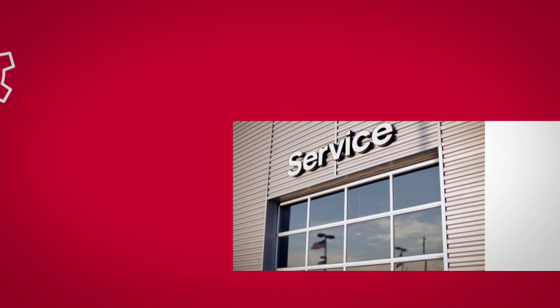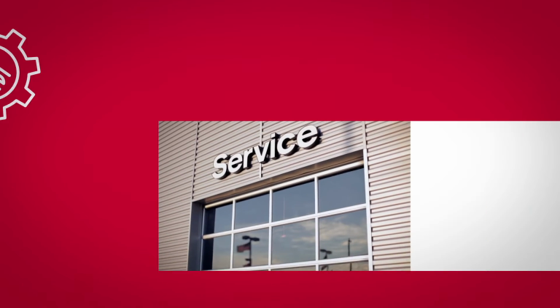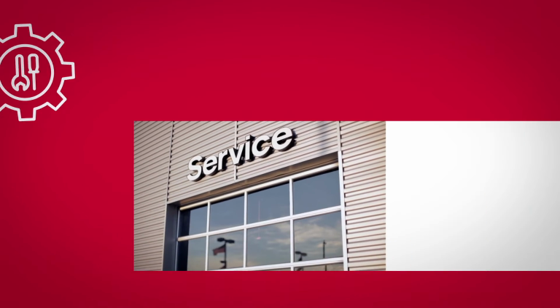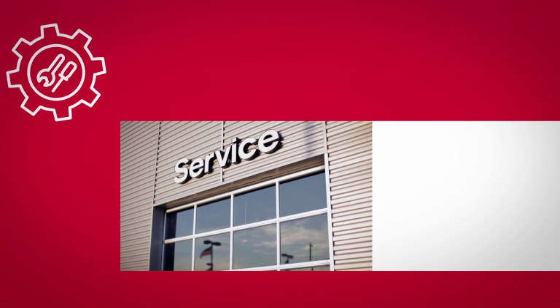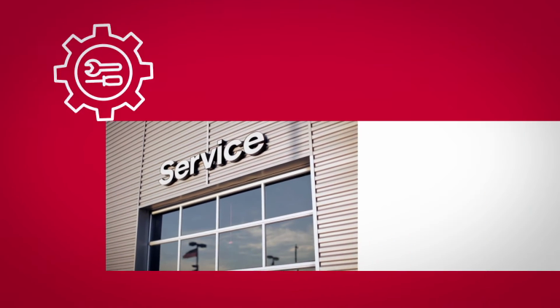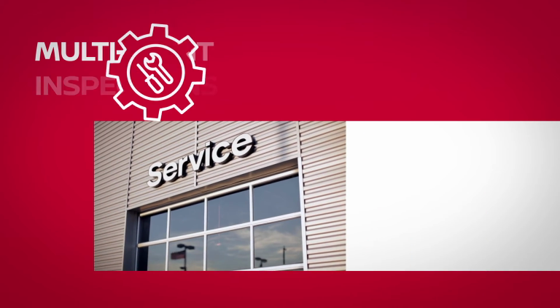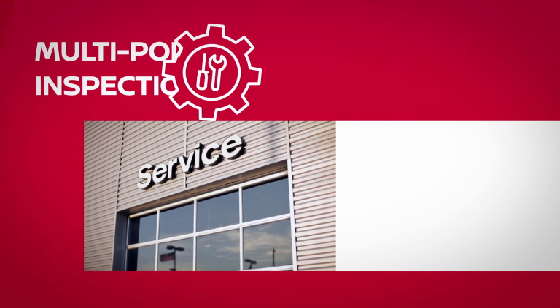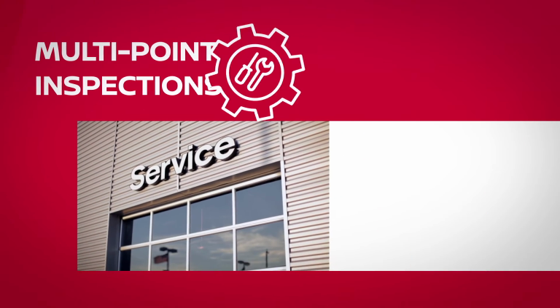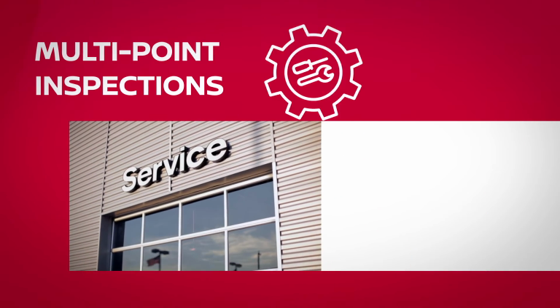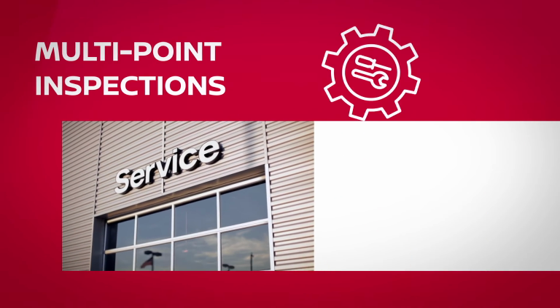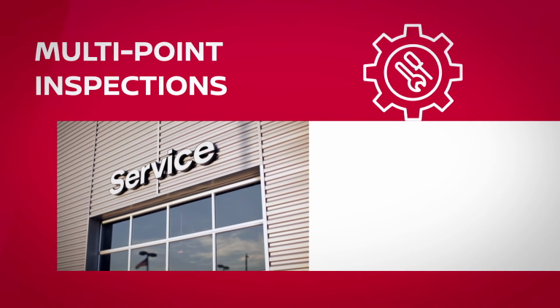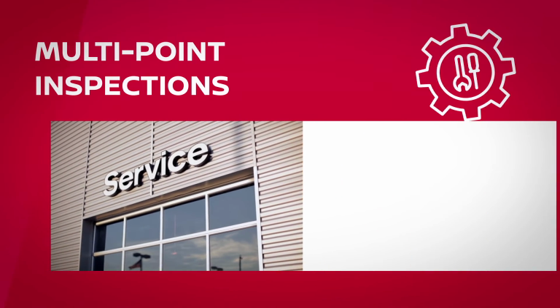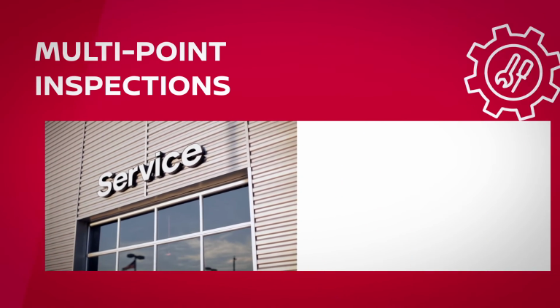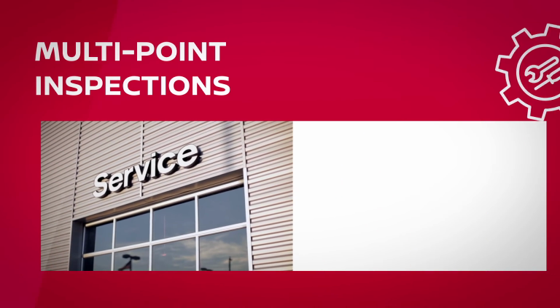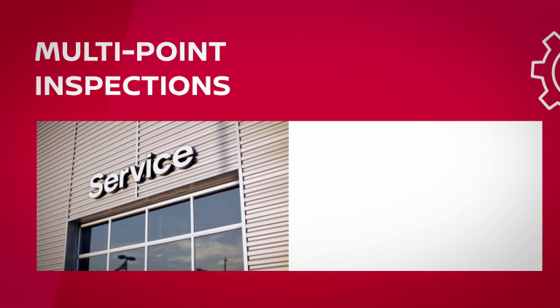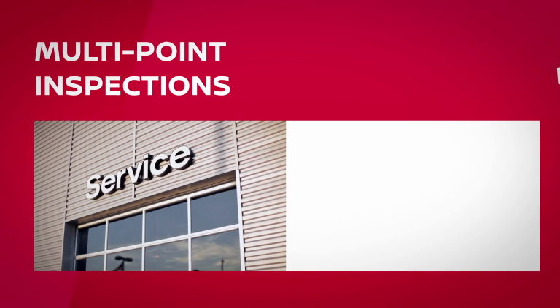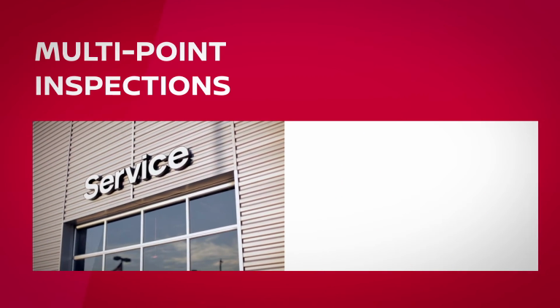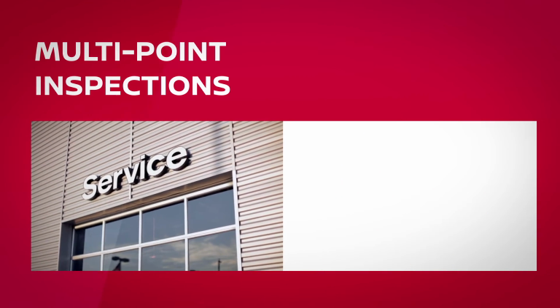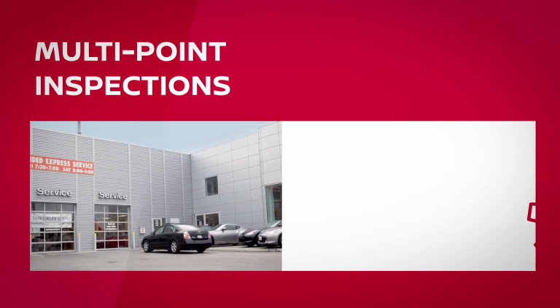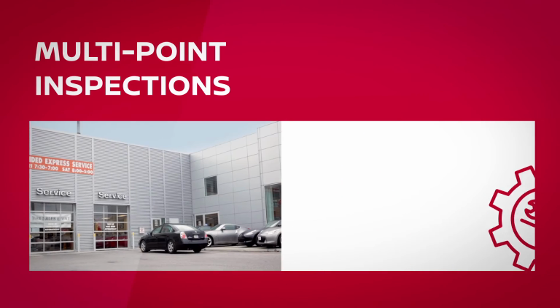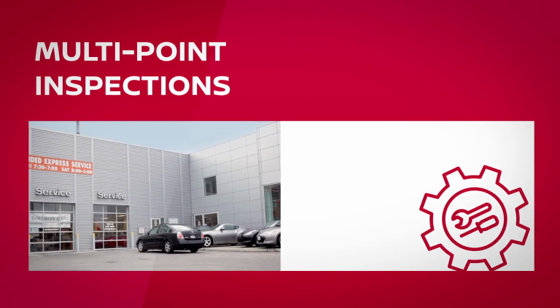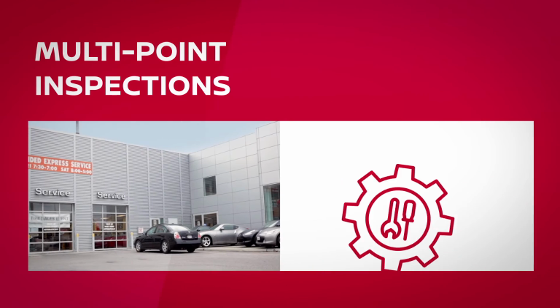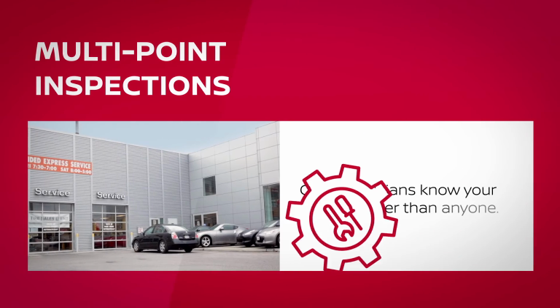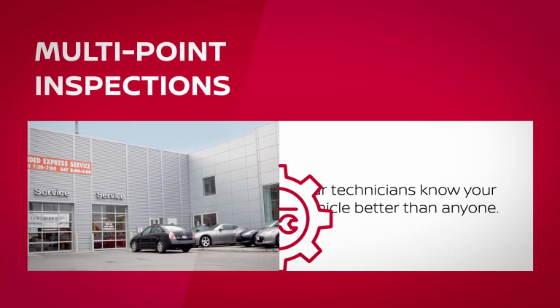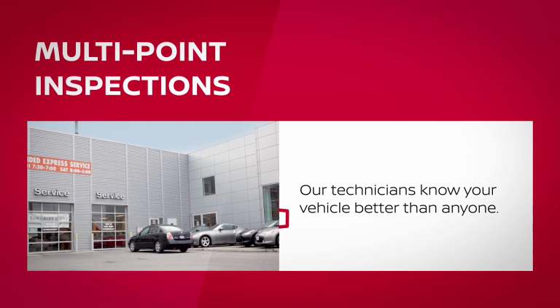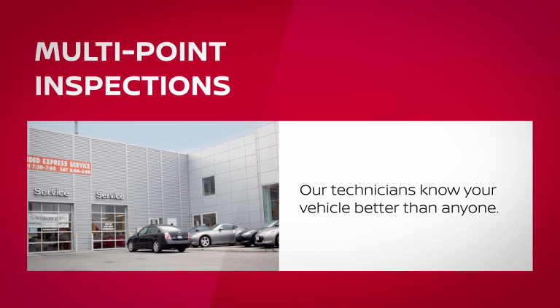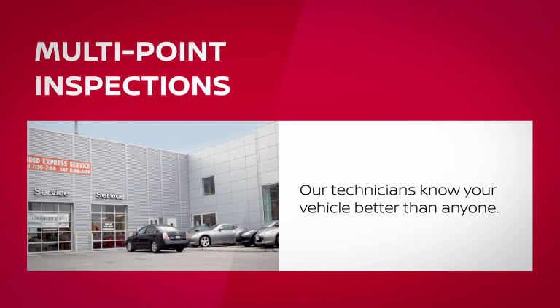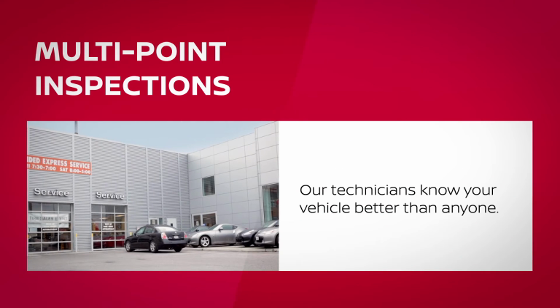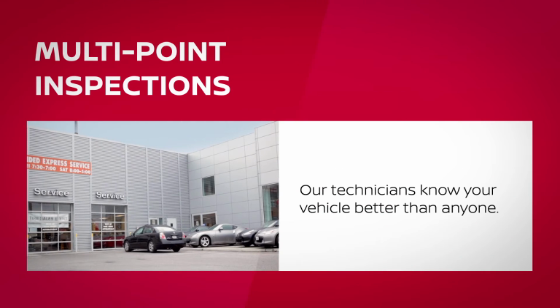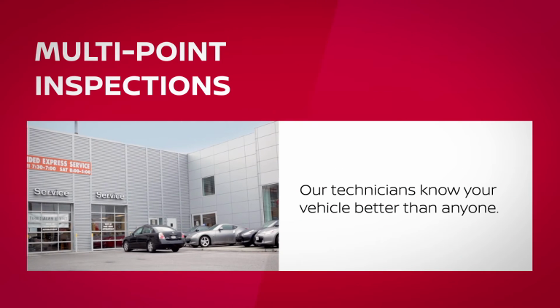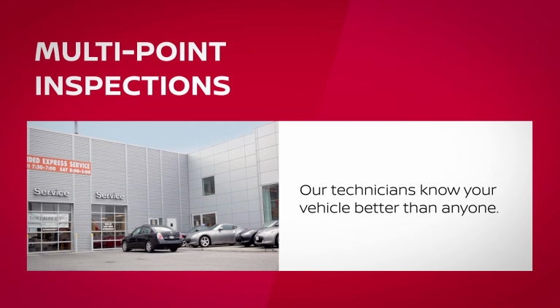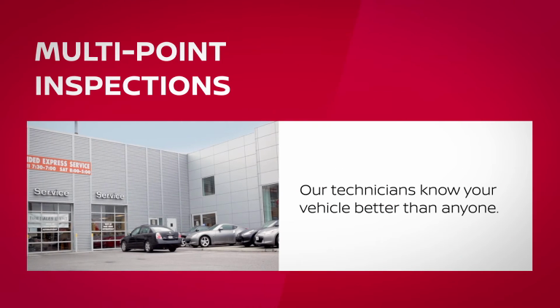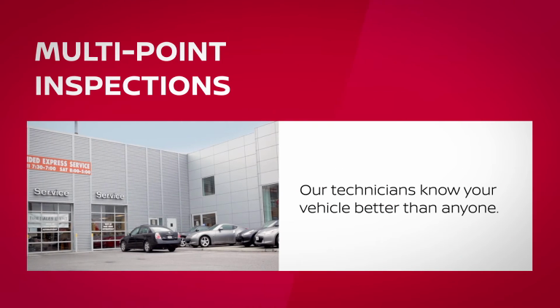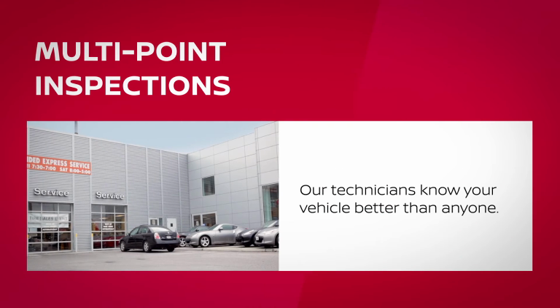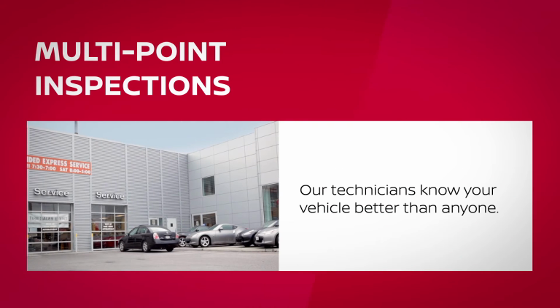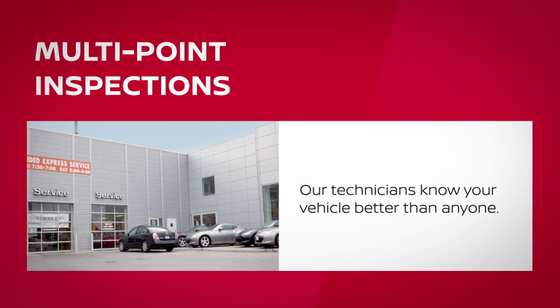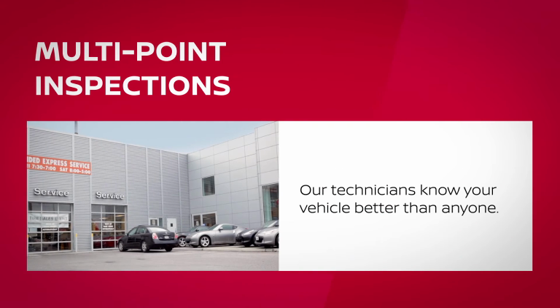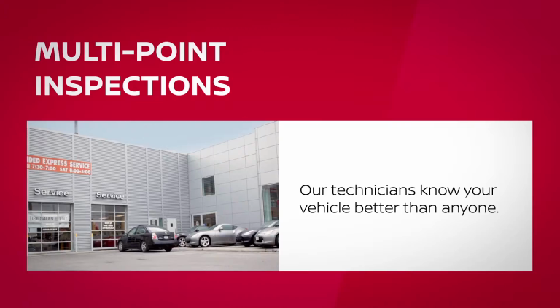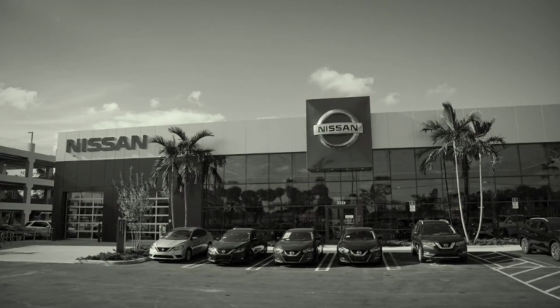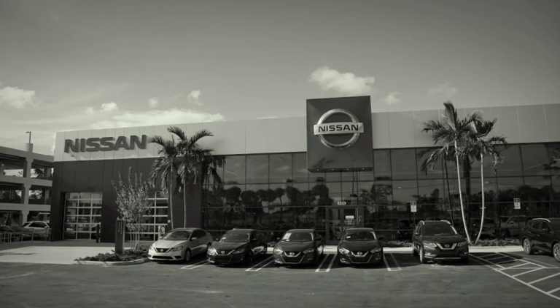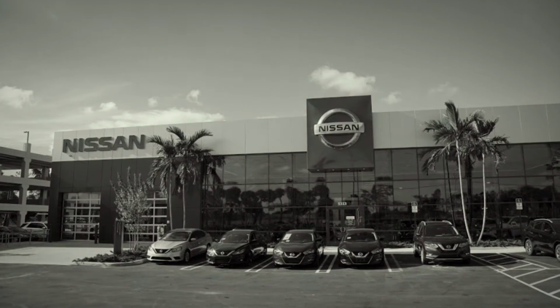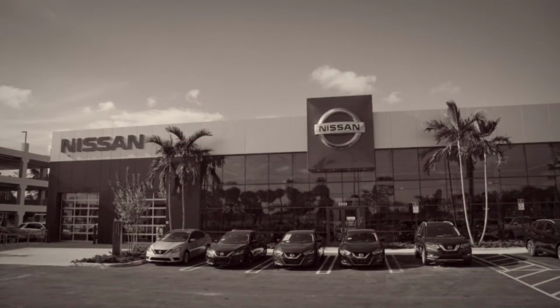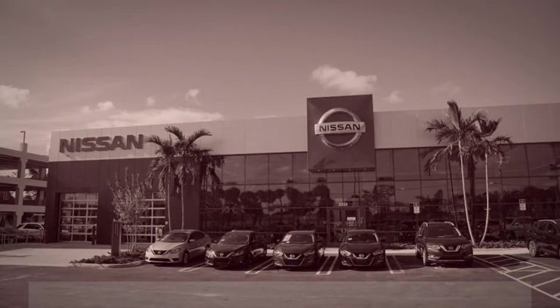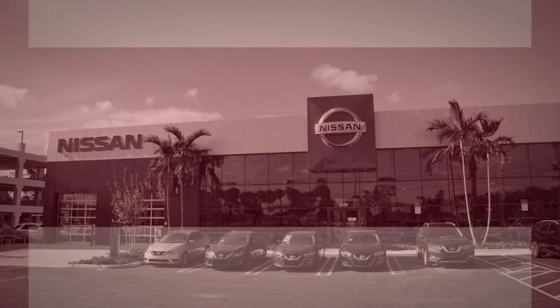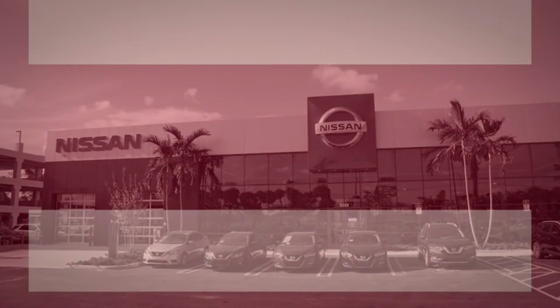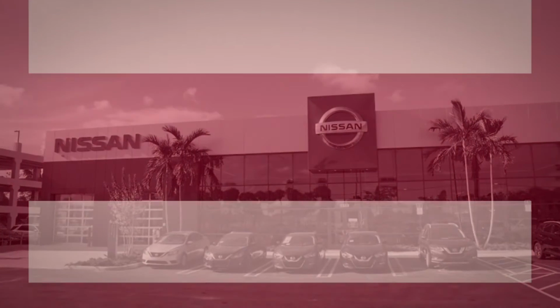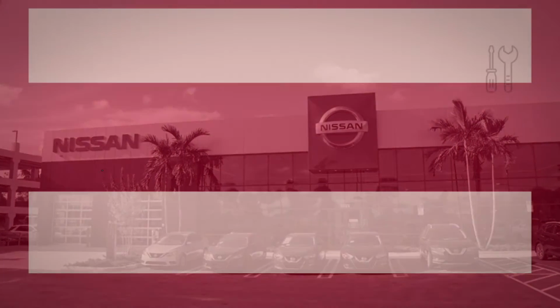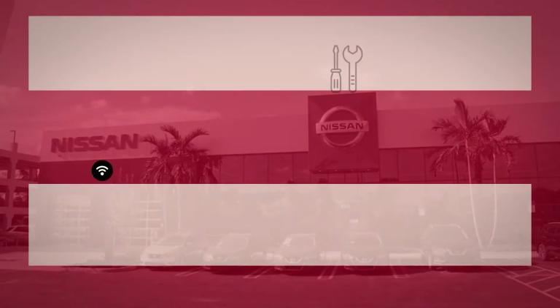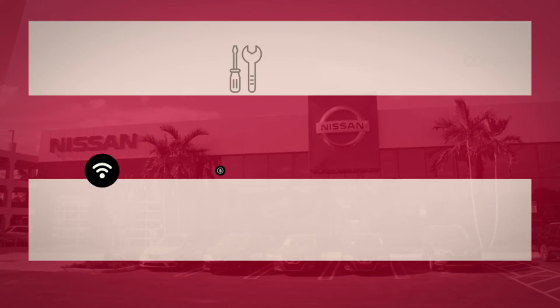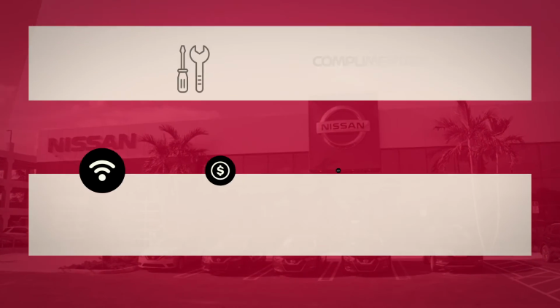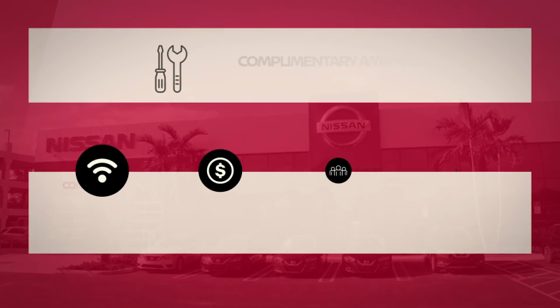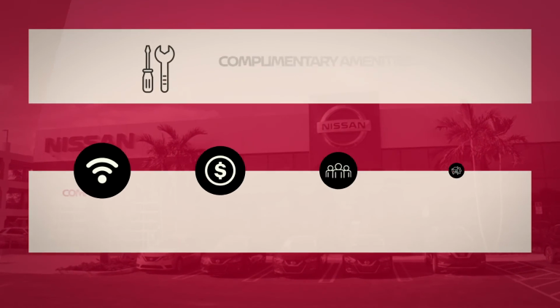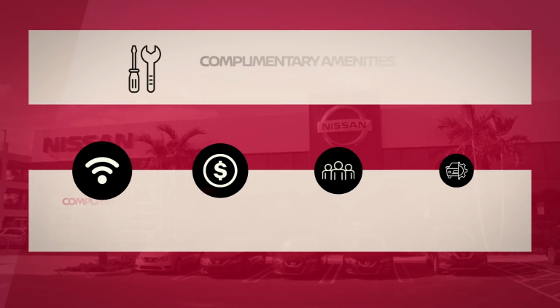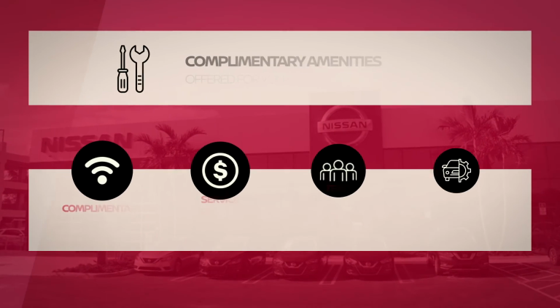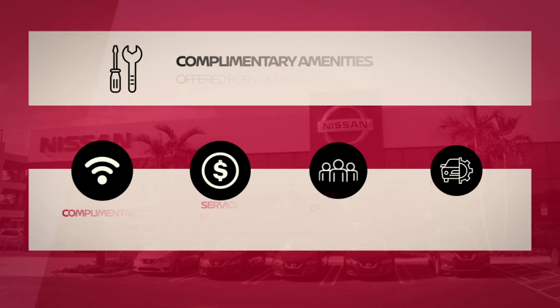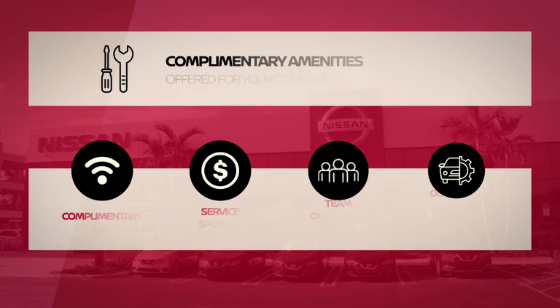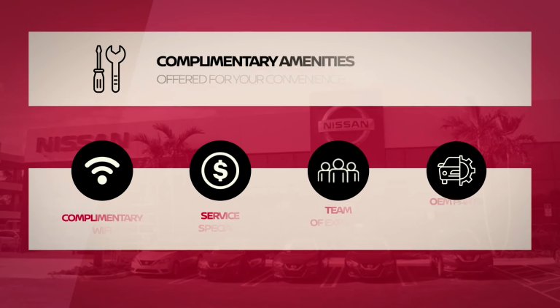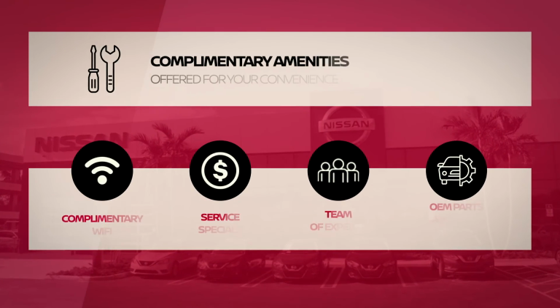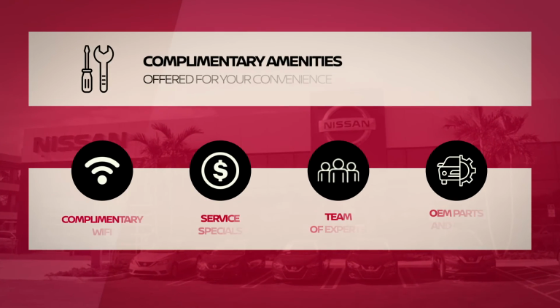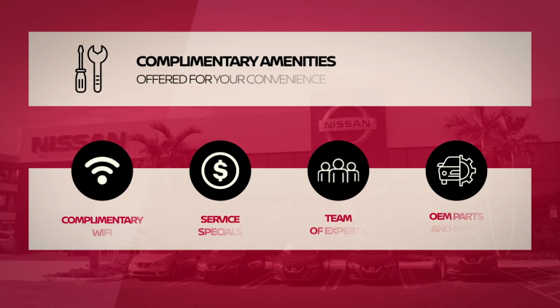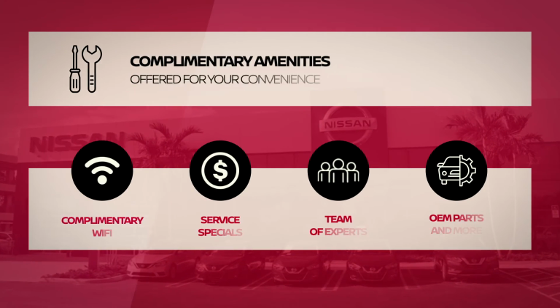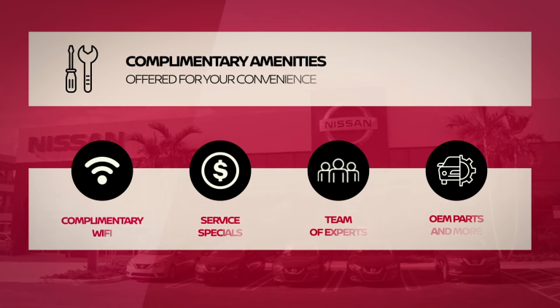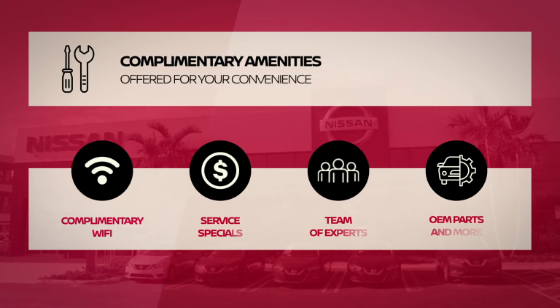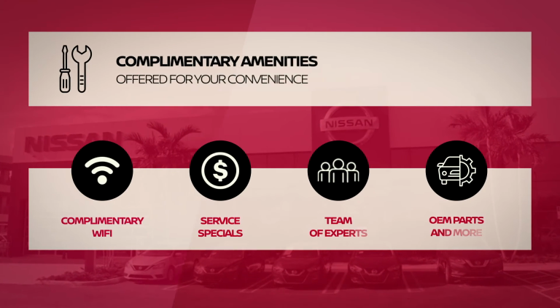Our technicians know your vehicle better than anyone. While services are performed for your convenience, complimentary amenities are available.